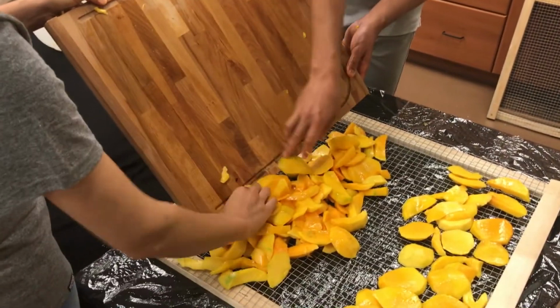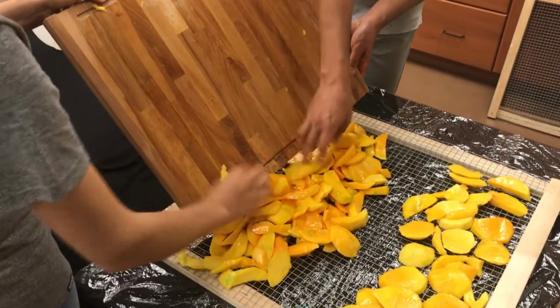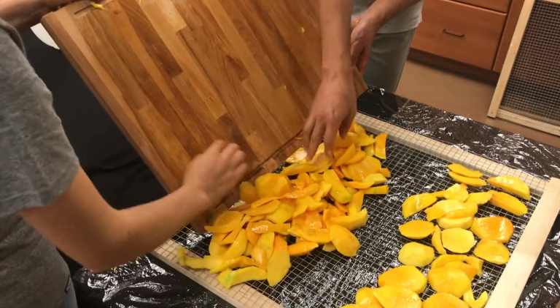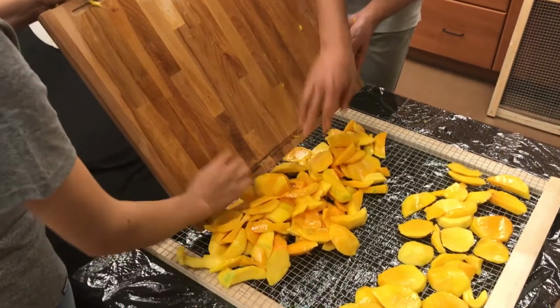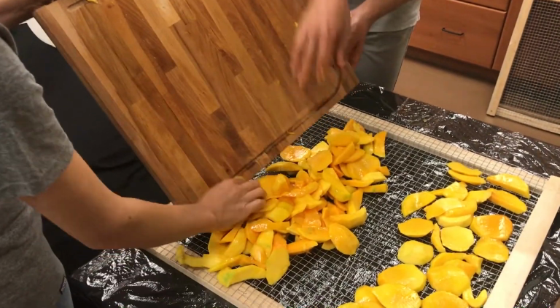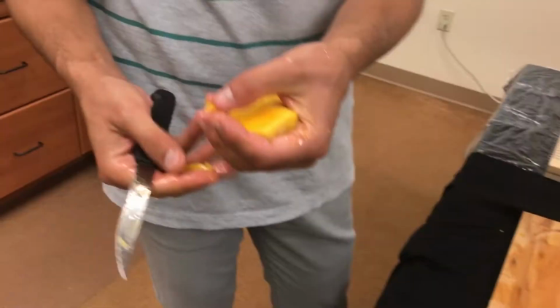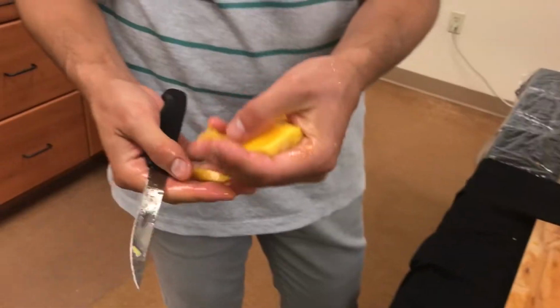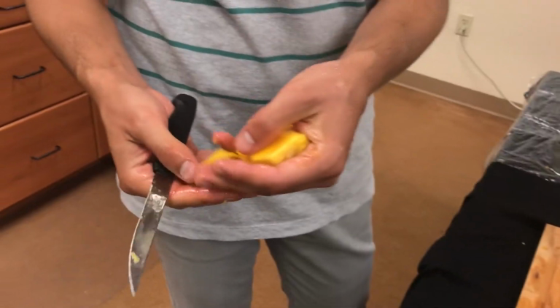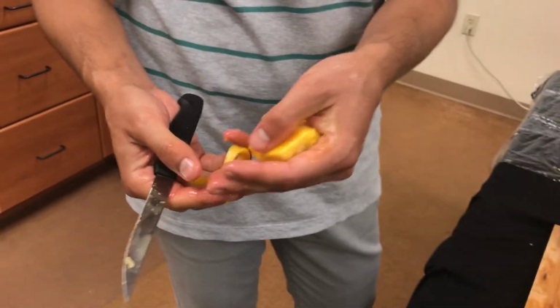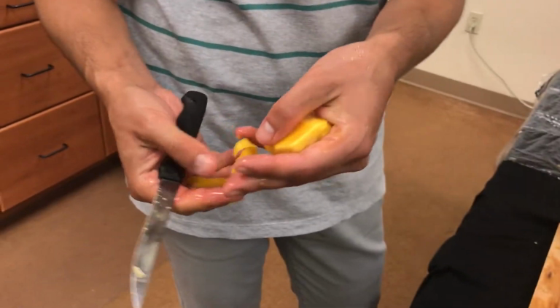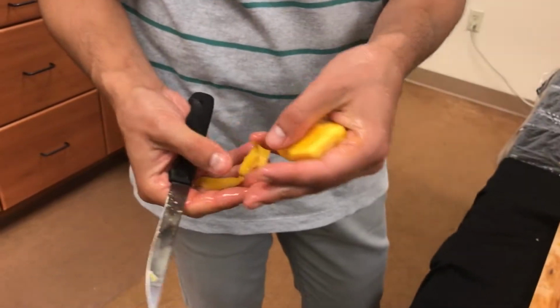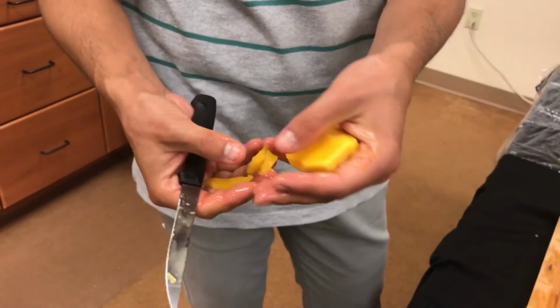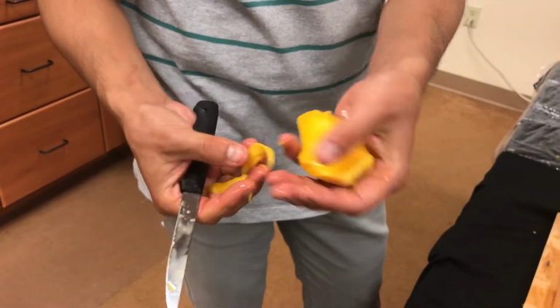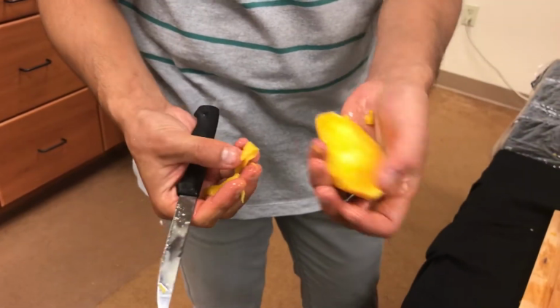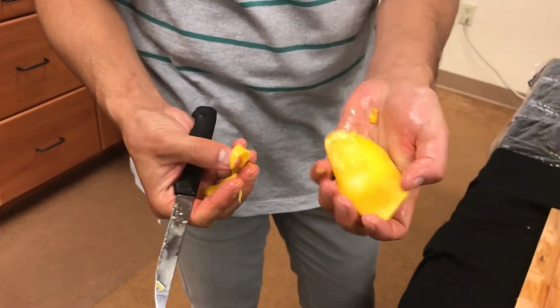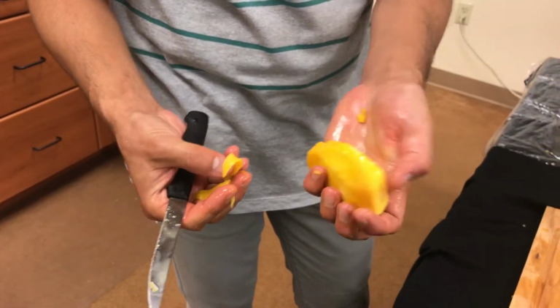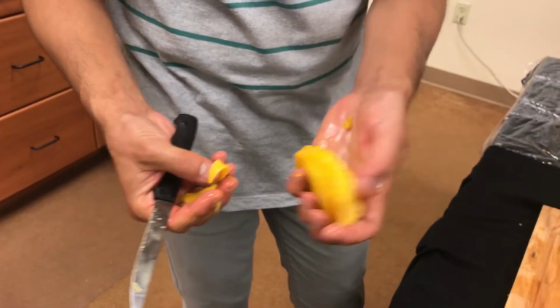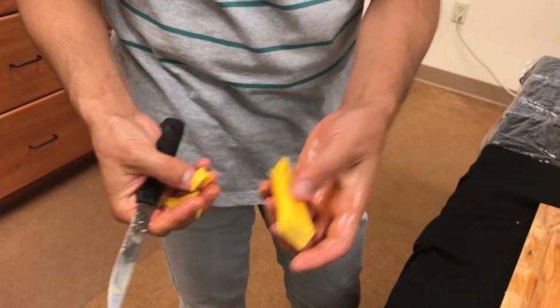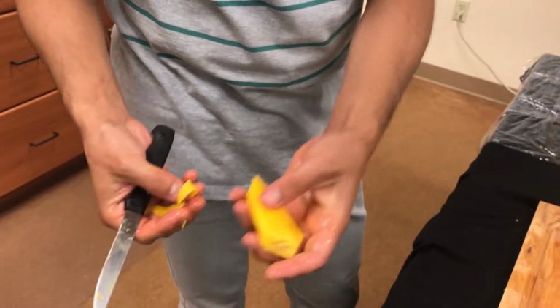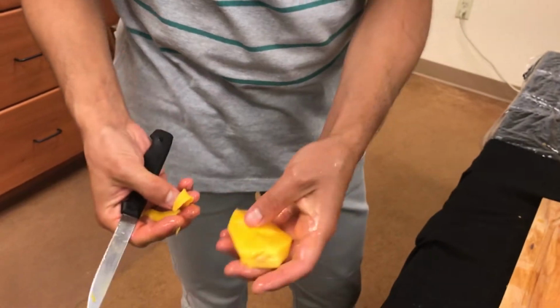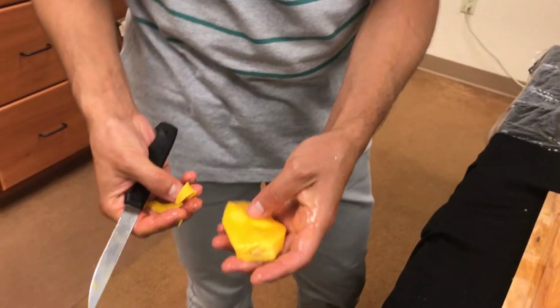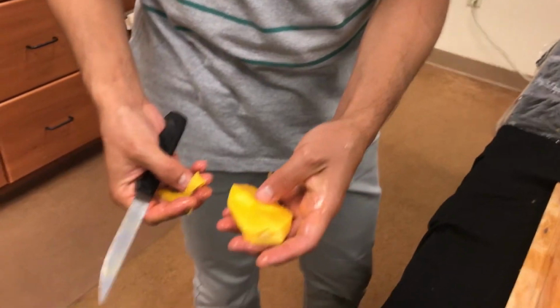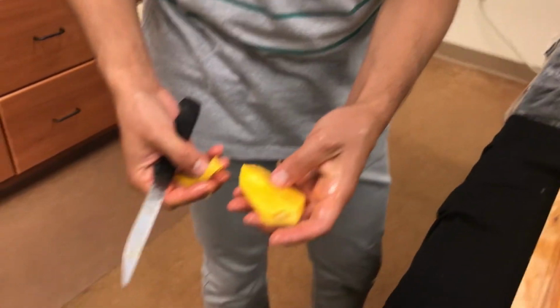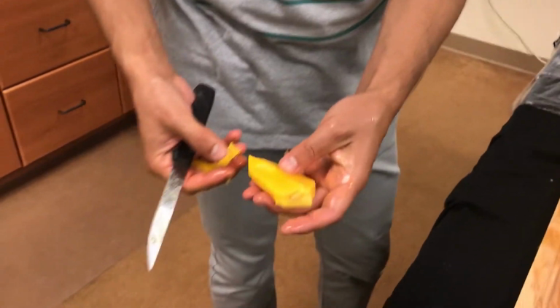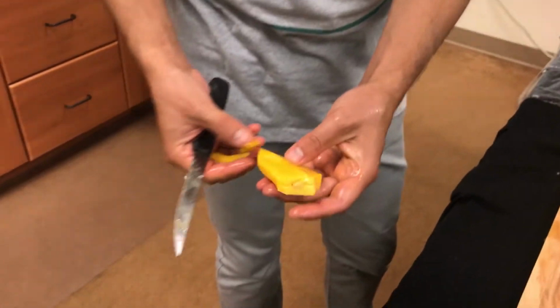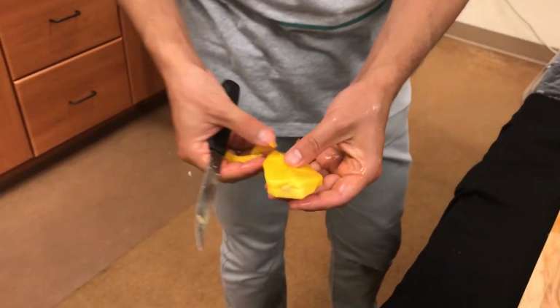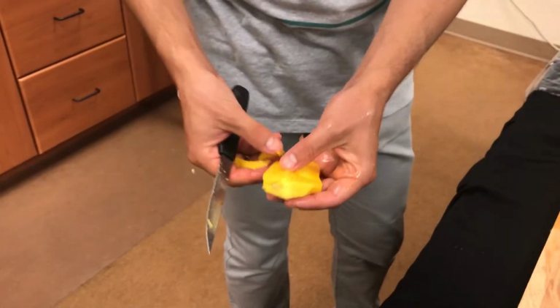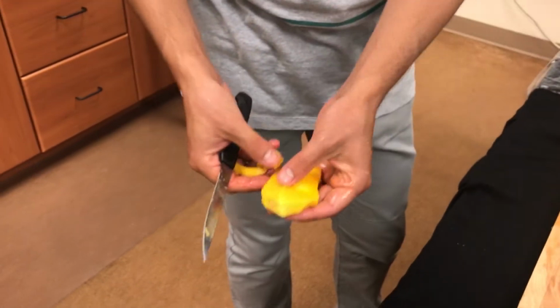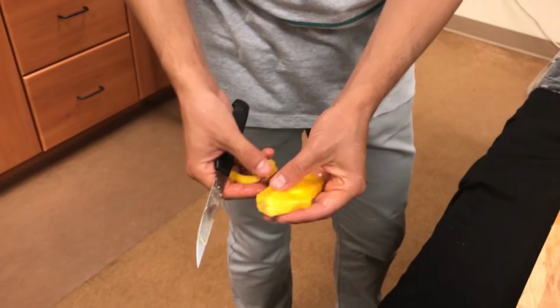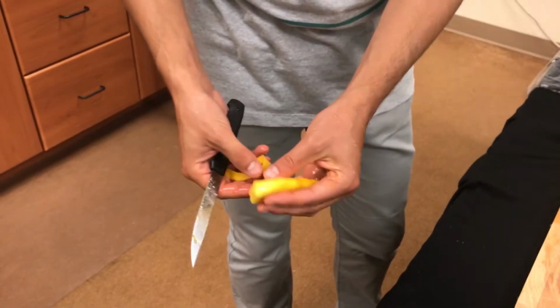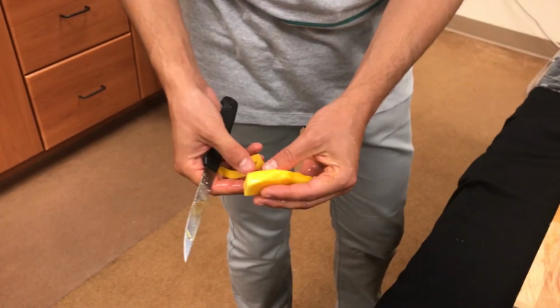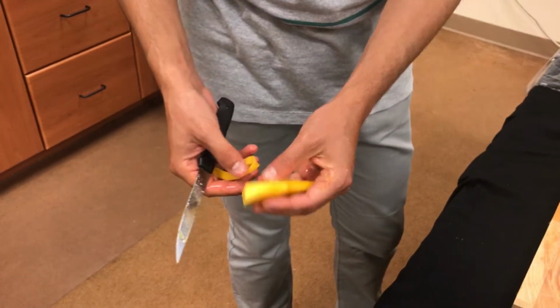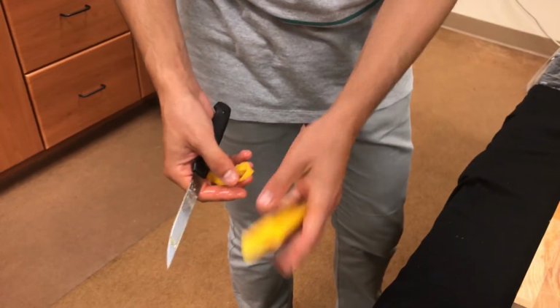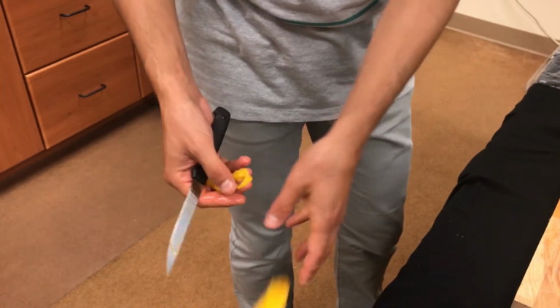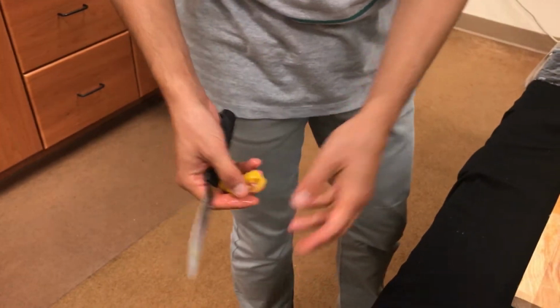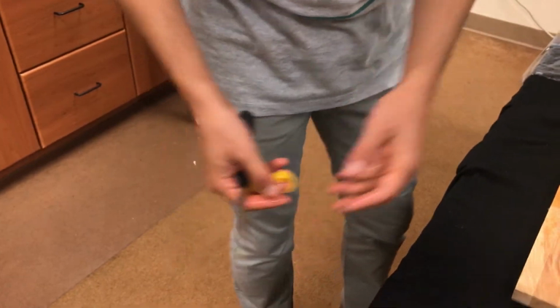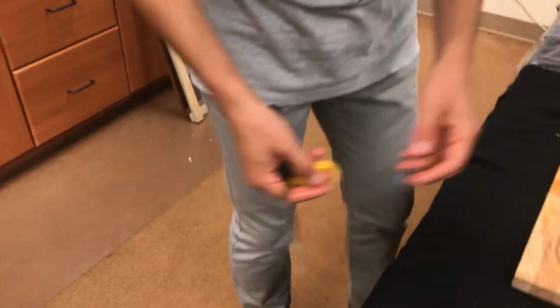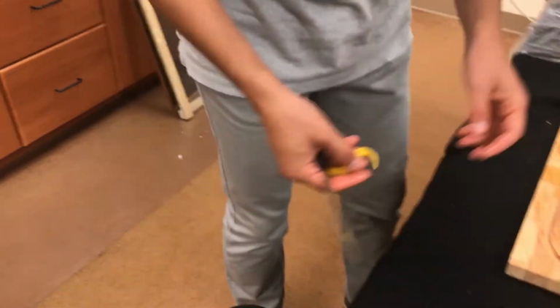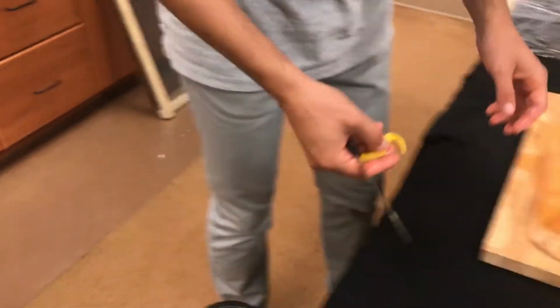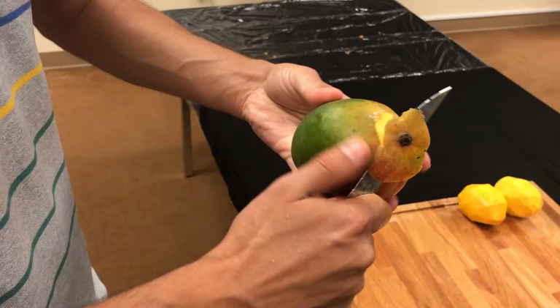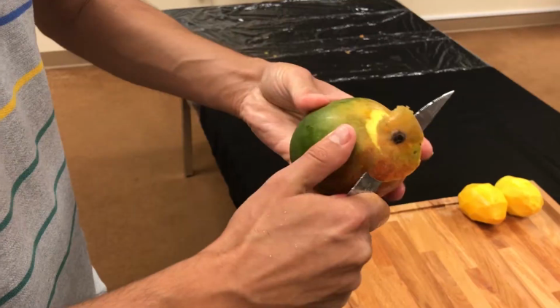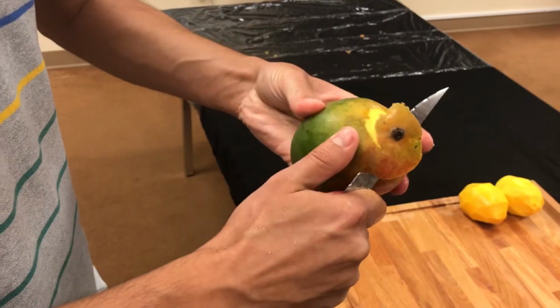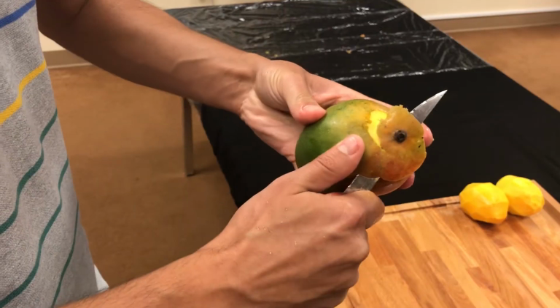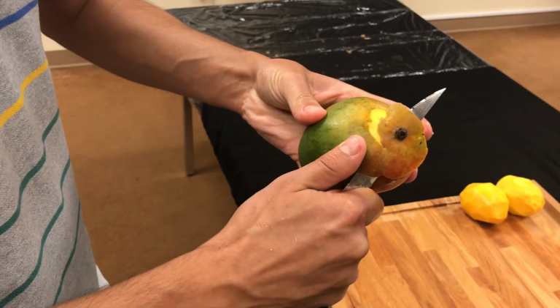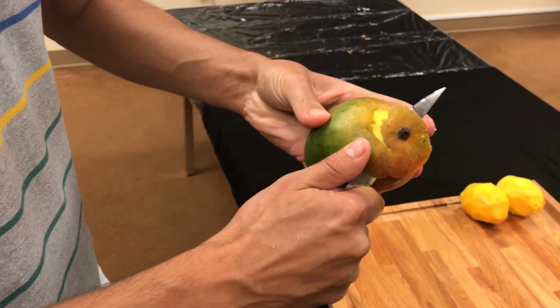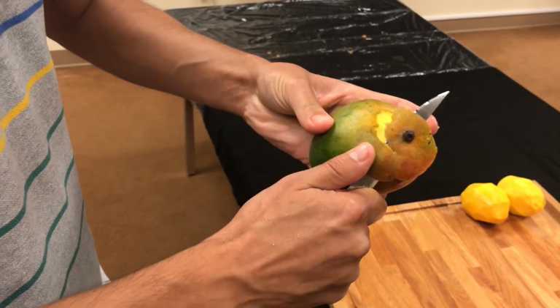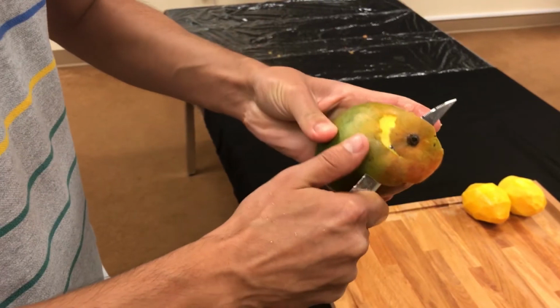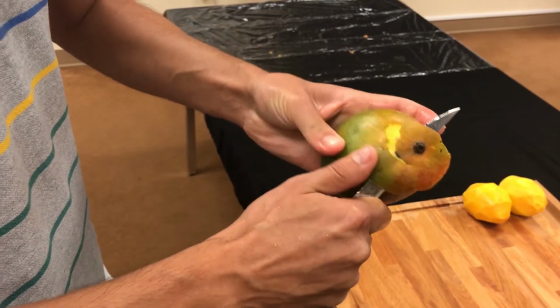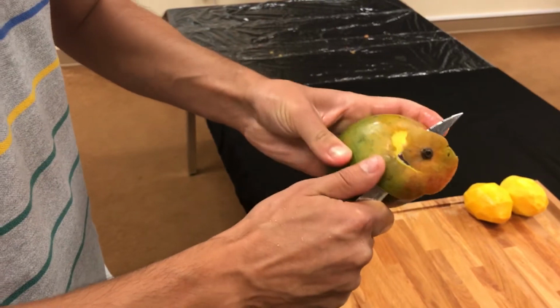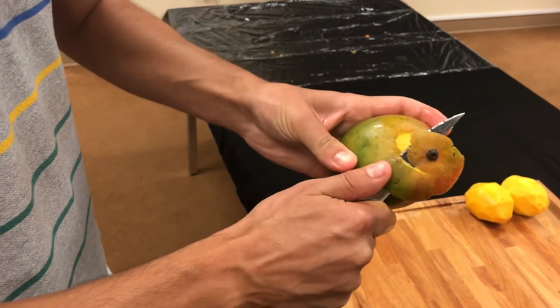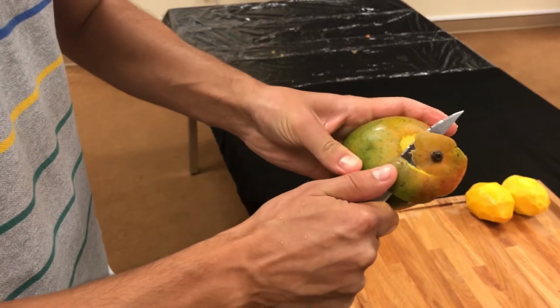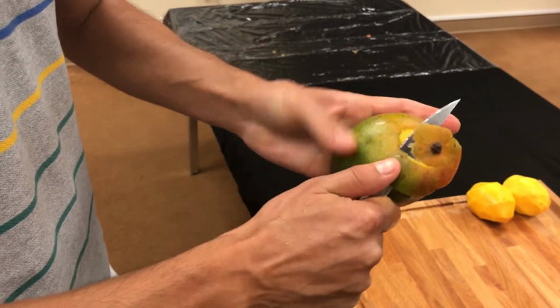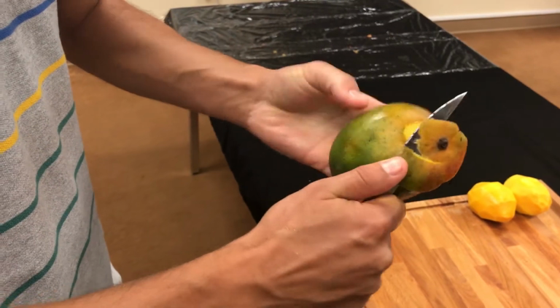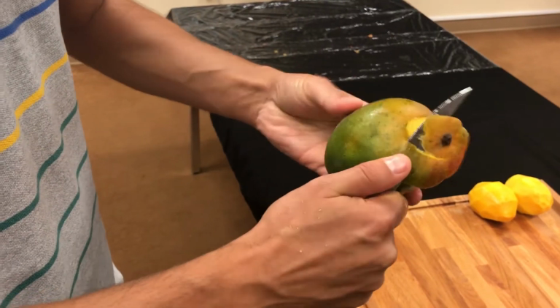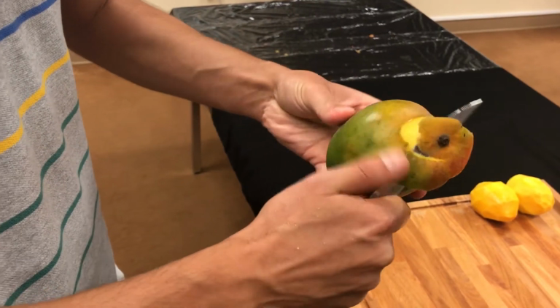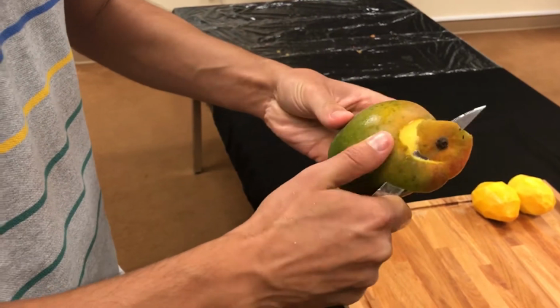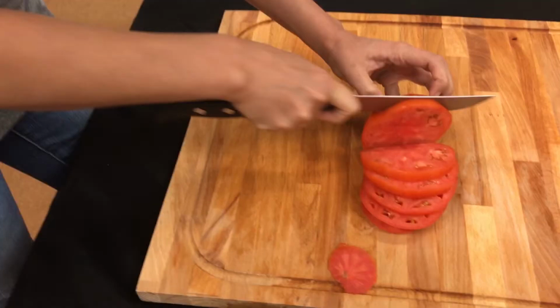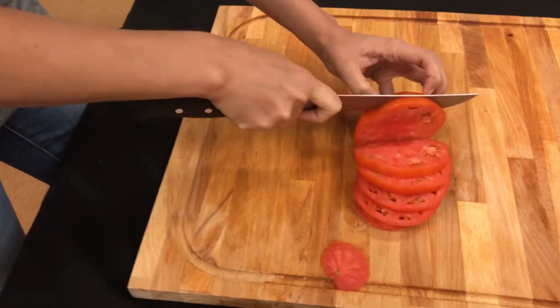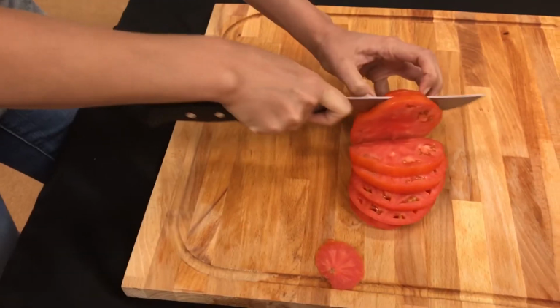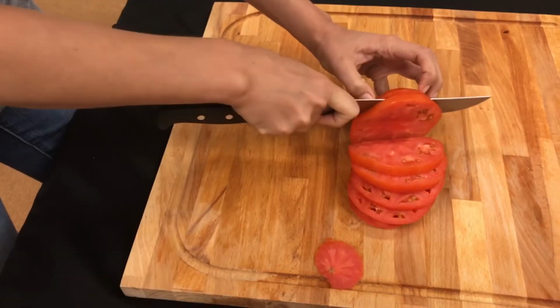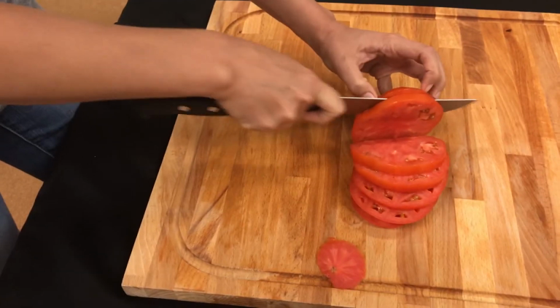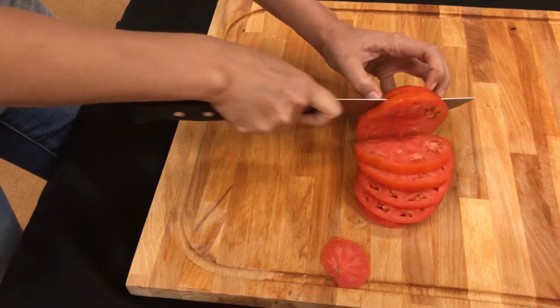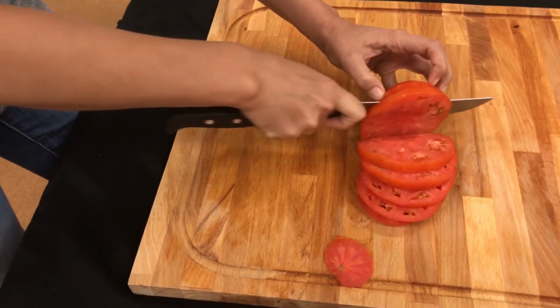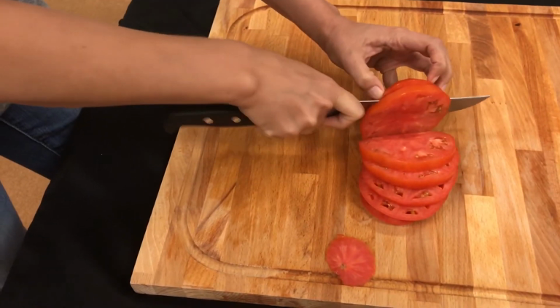You can dry larger fruits more quickly if you remove pits, peel the product, or cut into thin pieces.